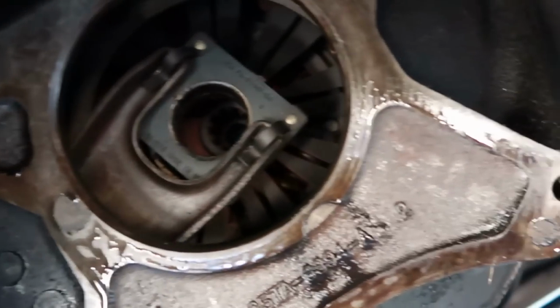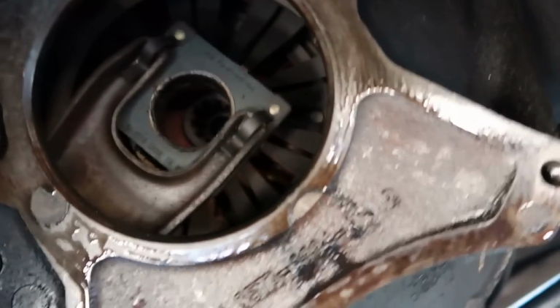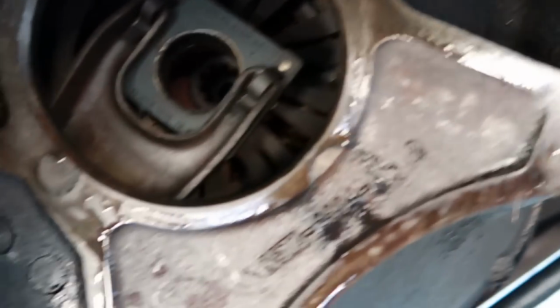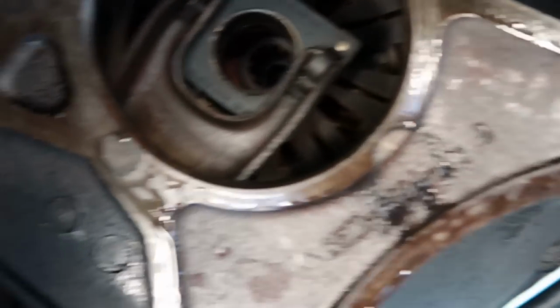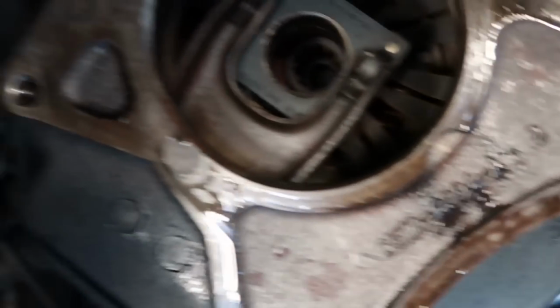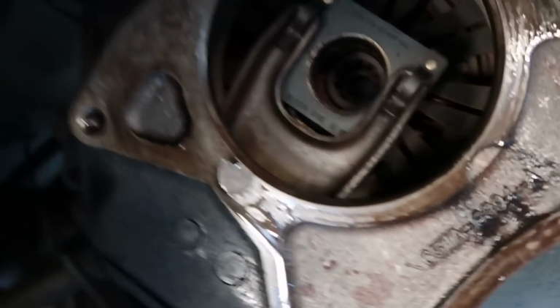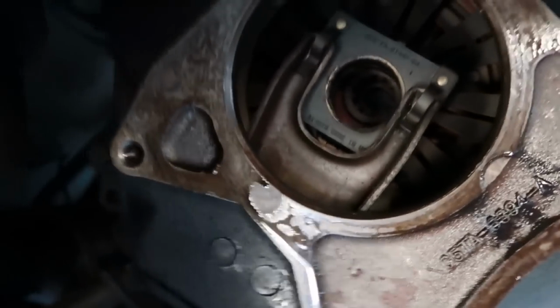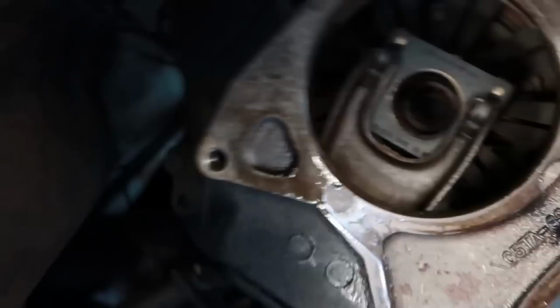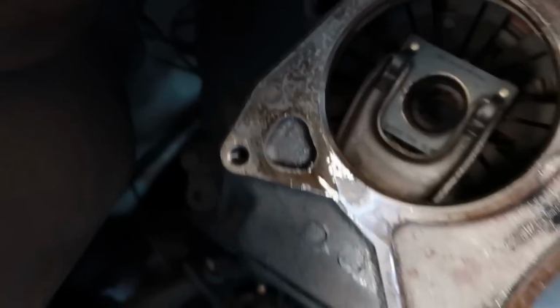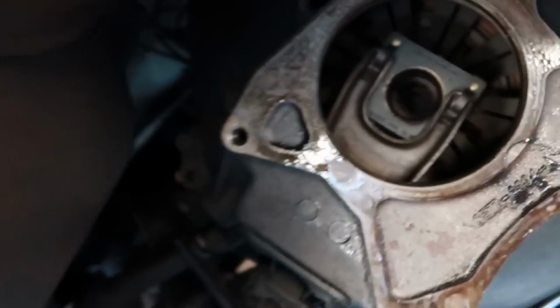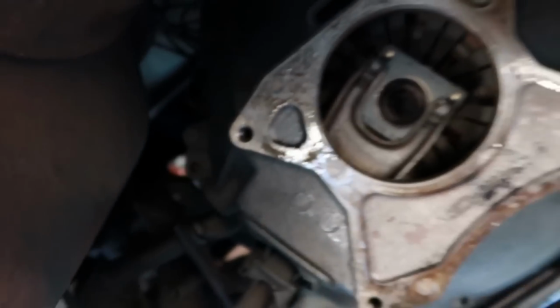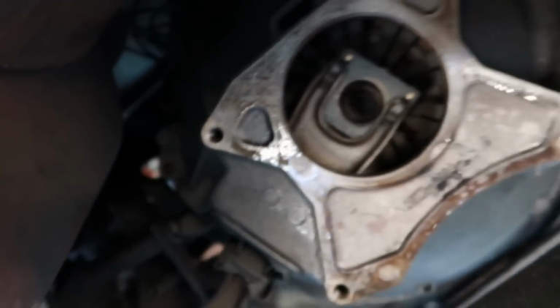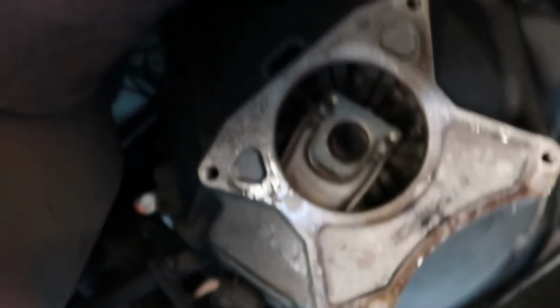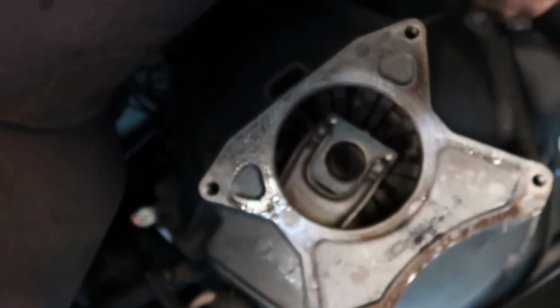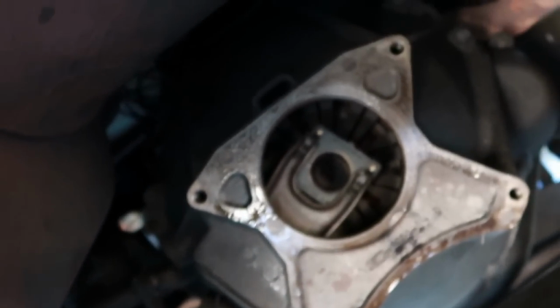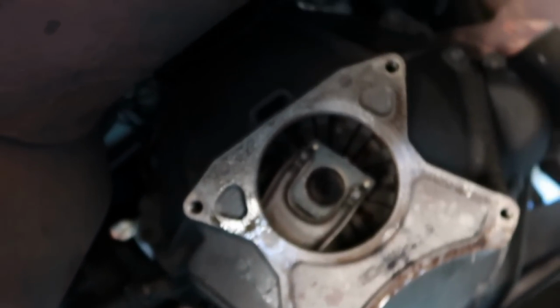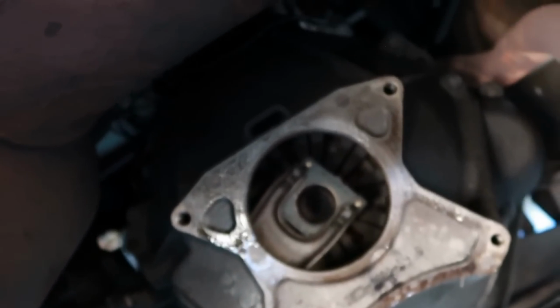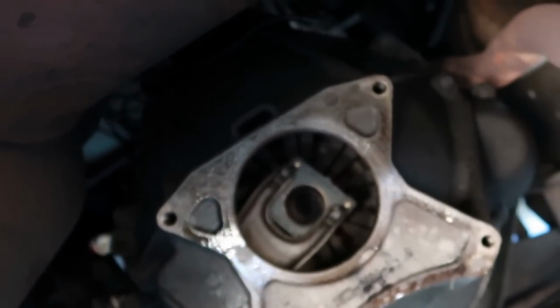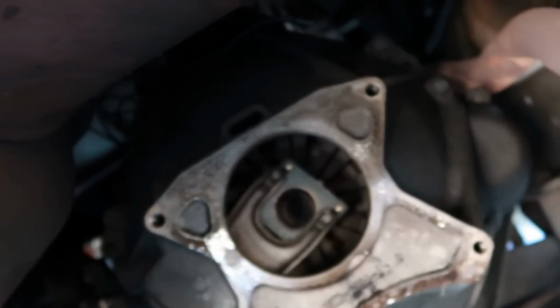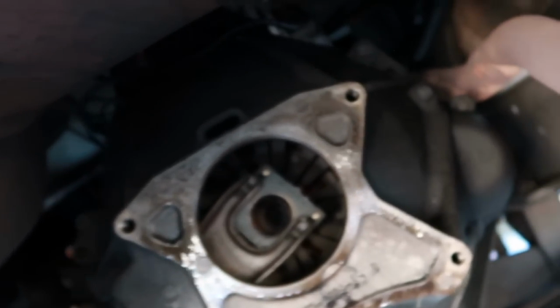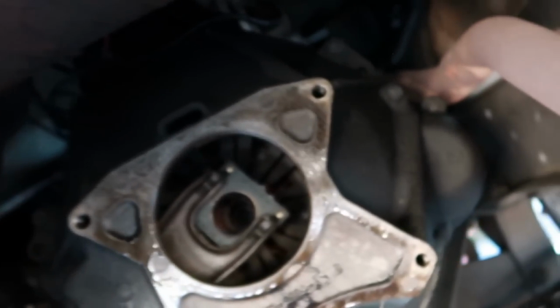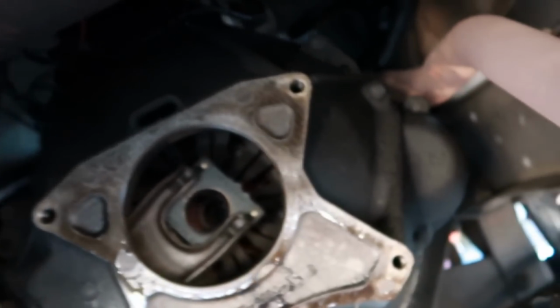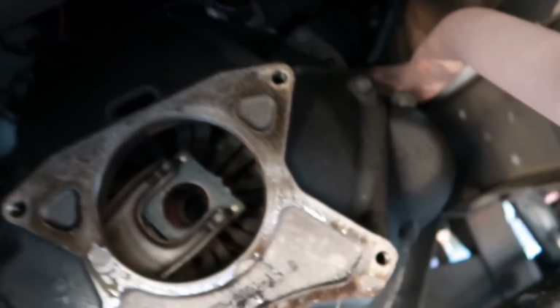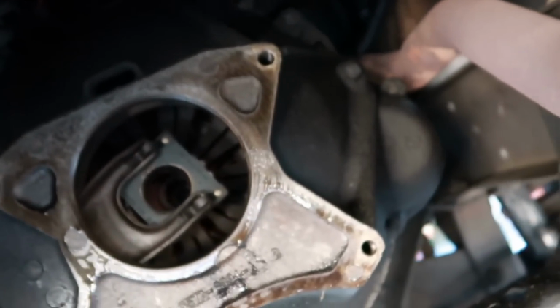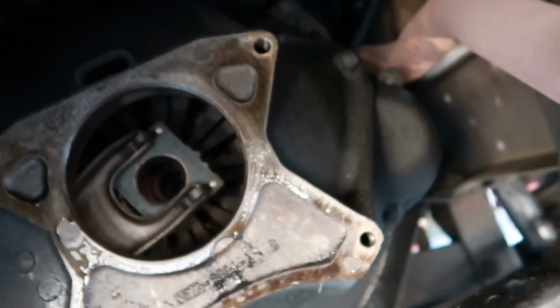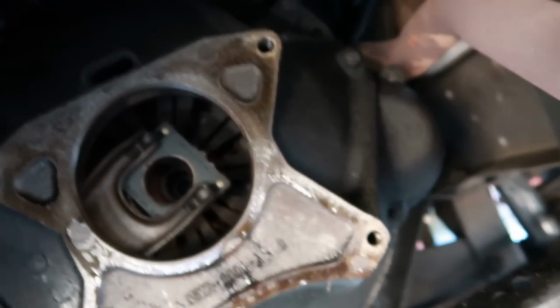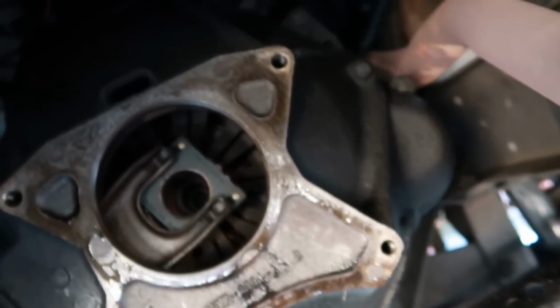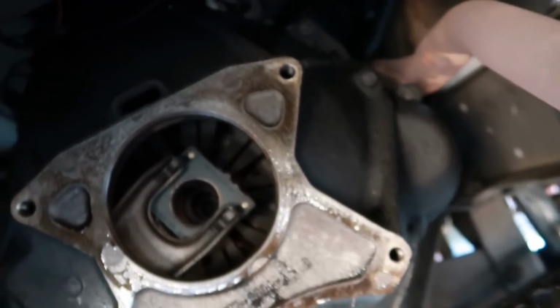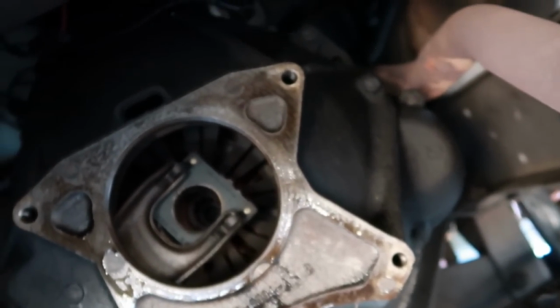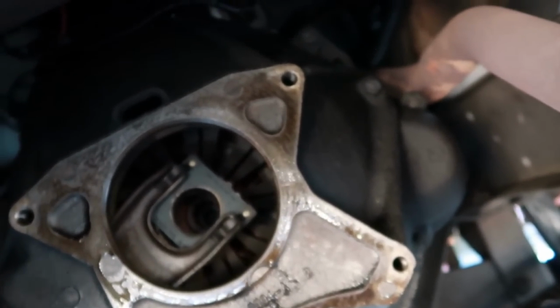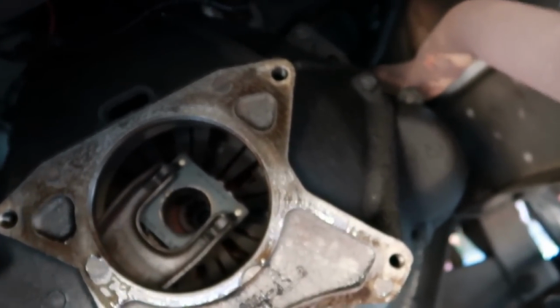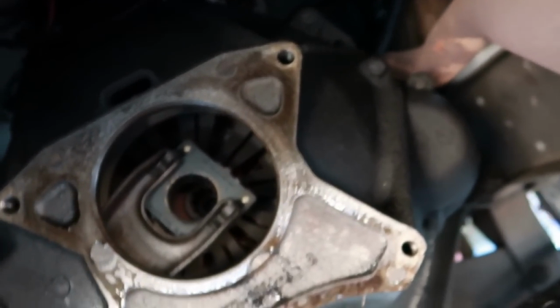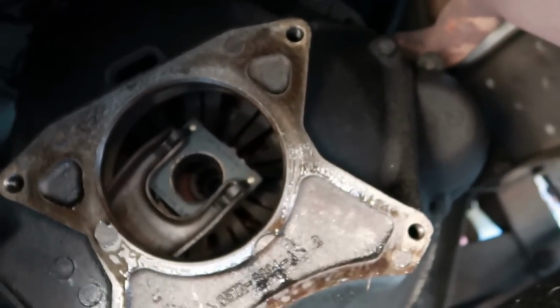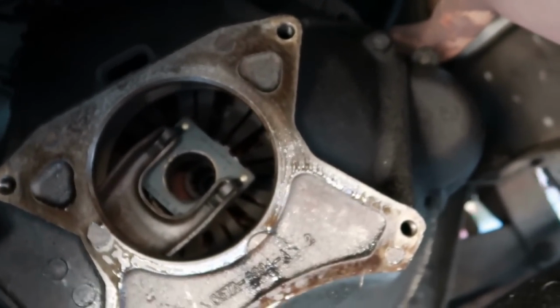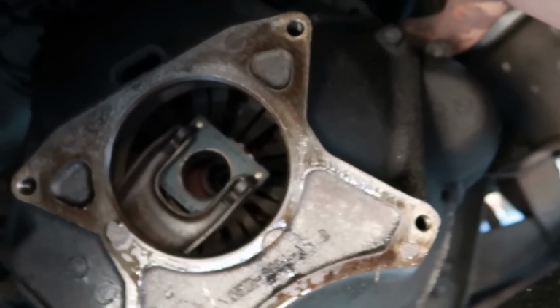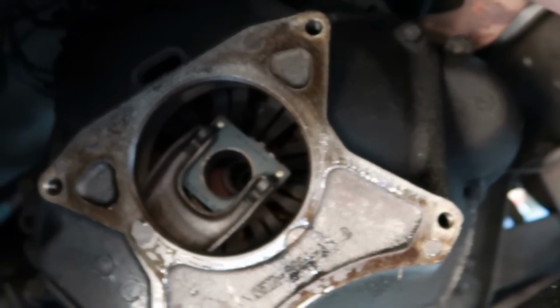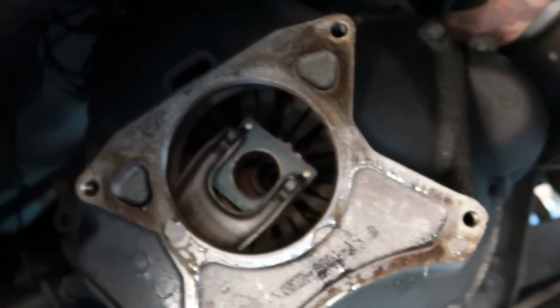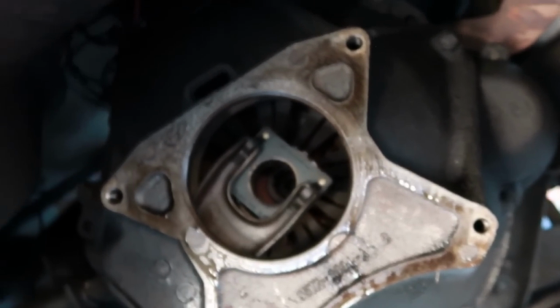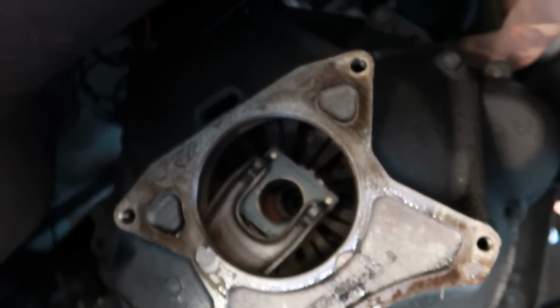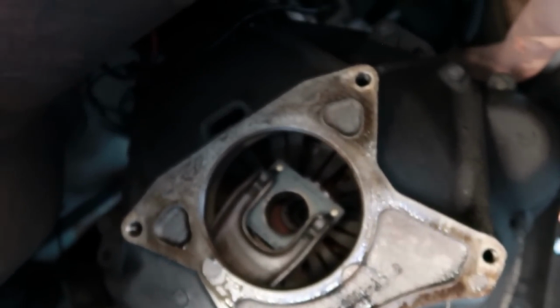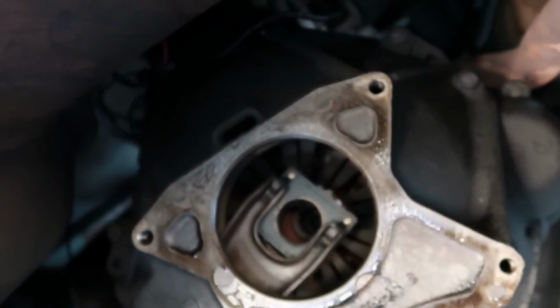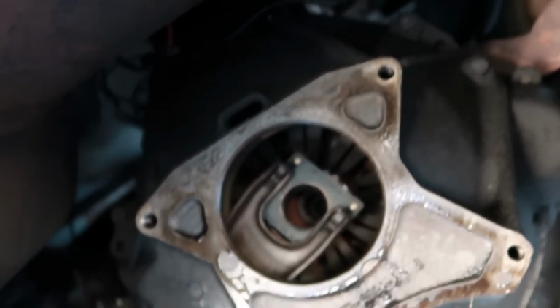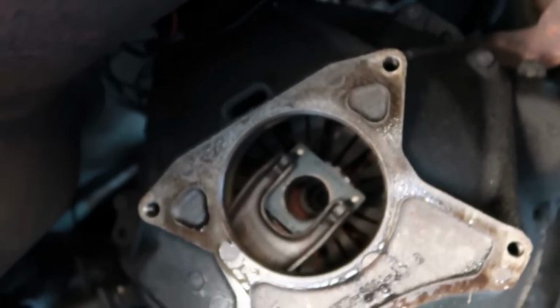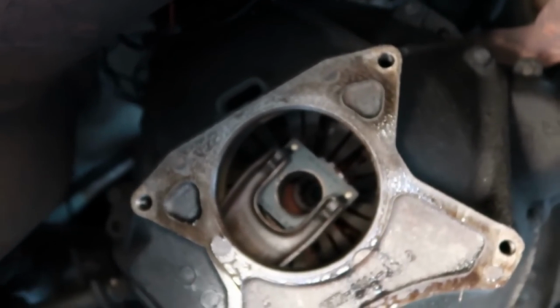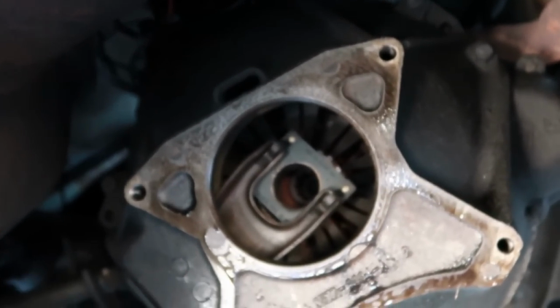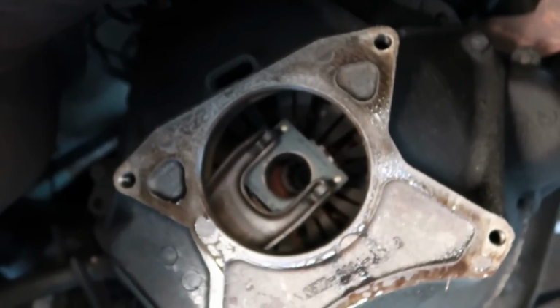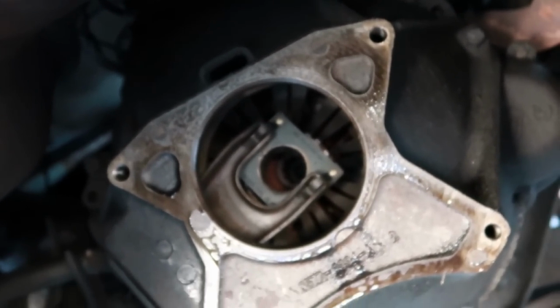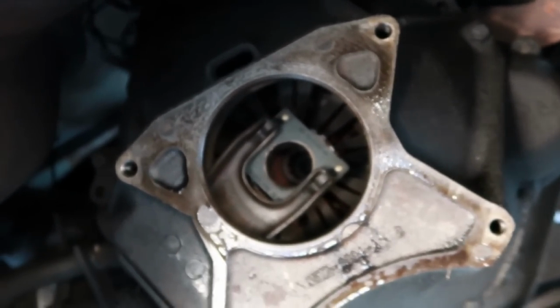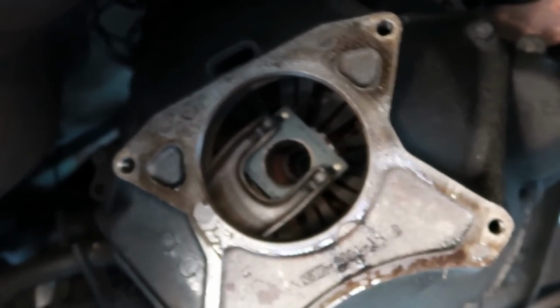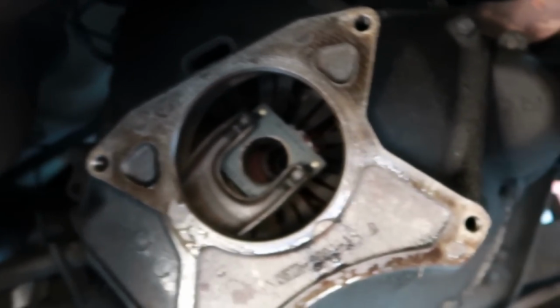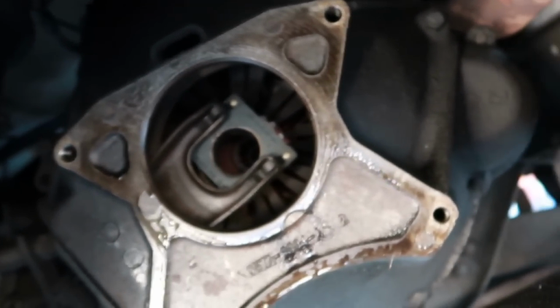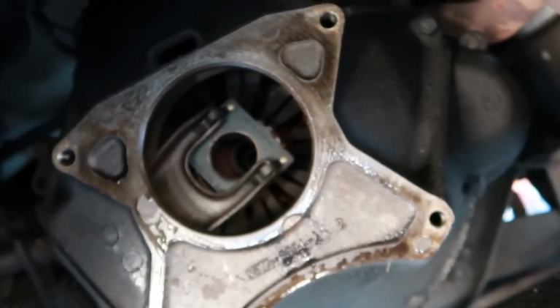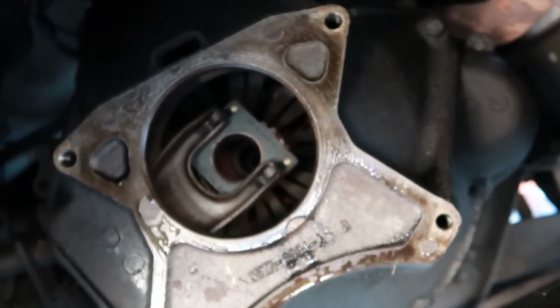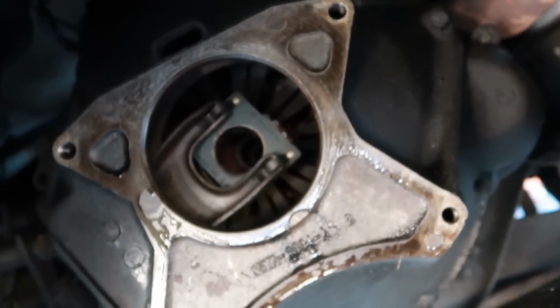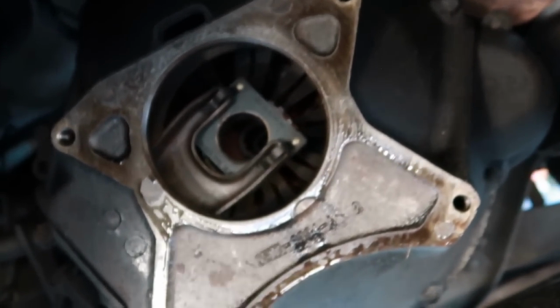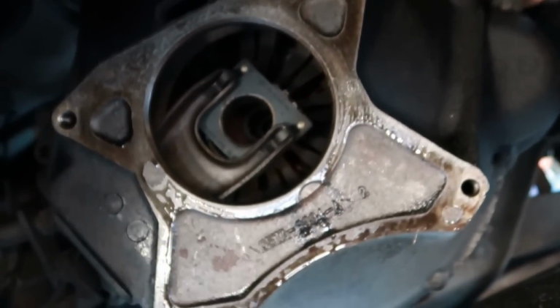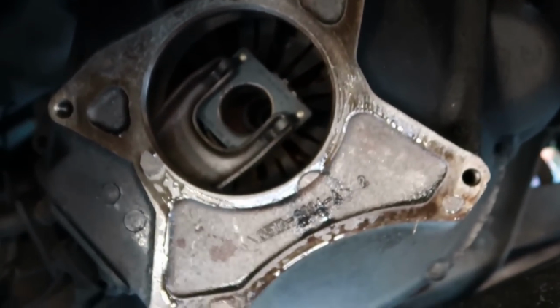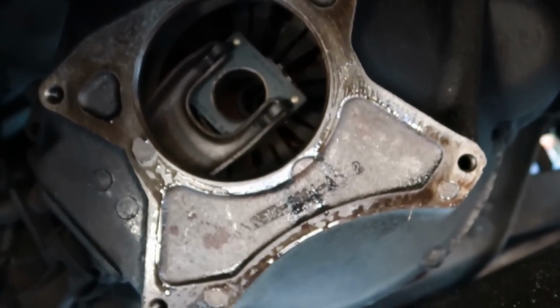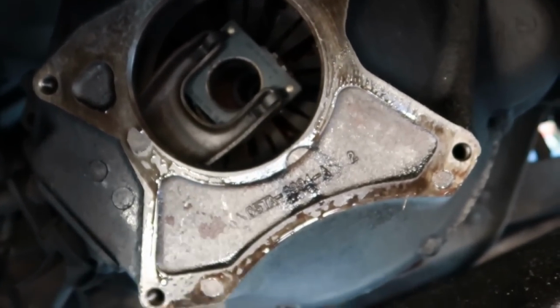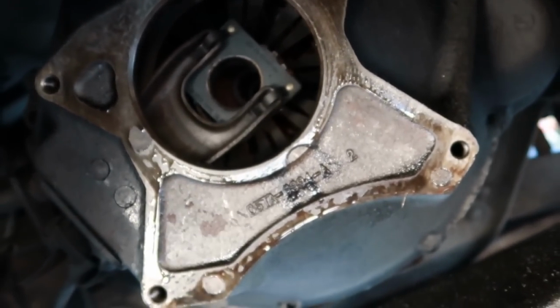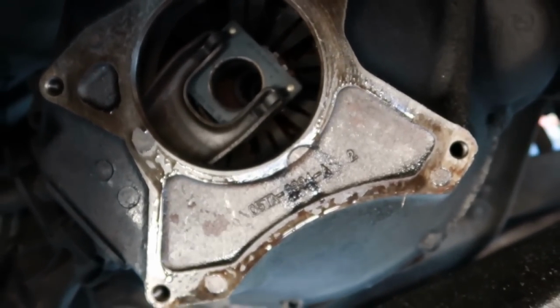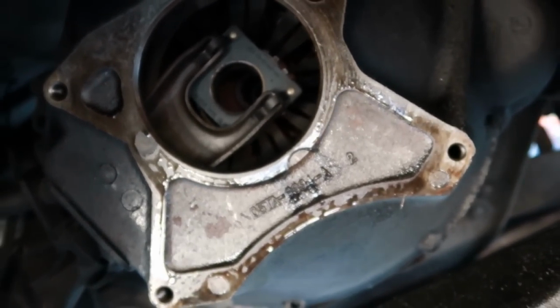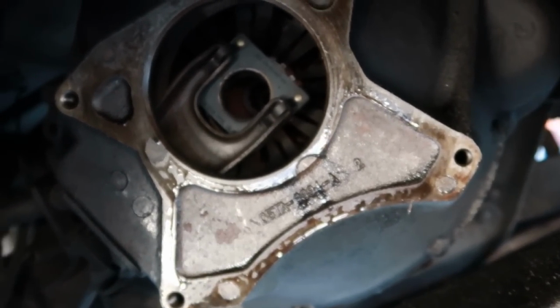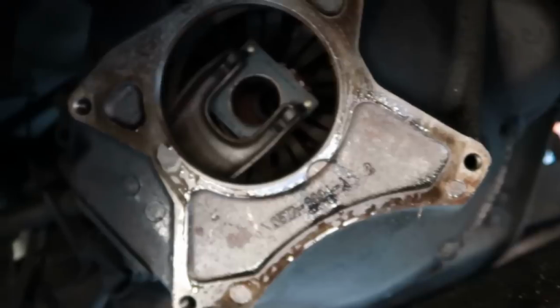We're going to take the bell housing off now, which is really, really heavy. So I'm just going to buzz that off — you guys don't need to see that — and then I'll come back when we get to the clutch.